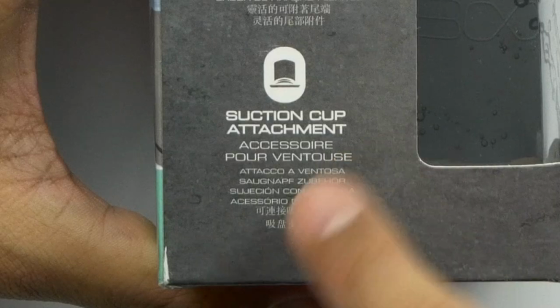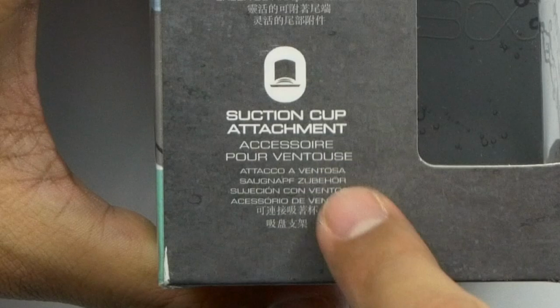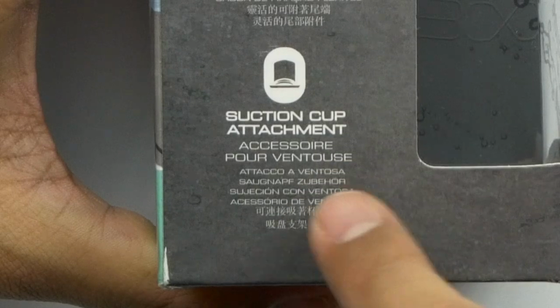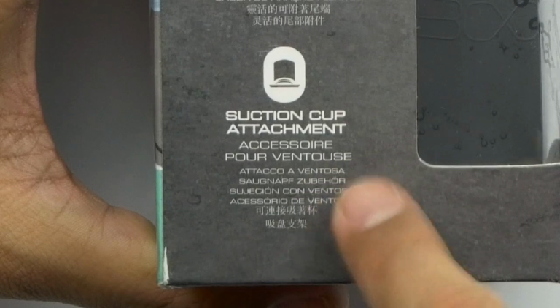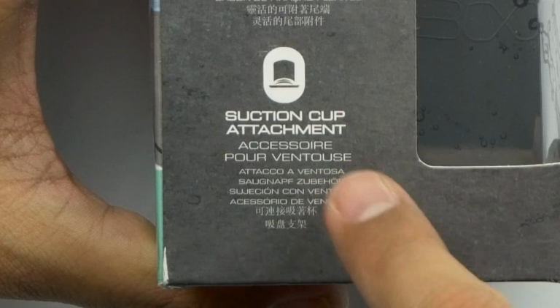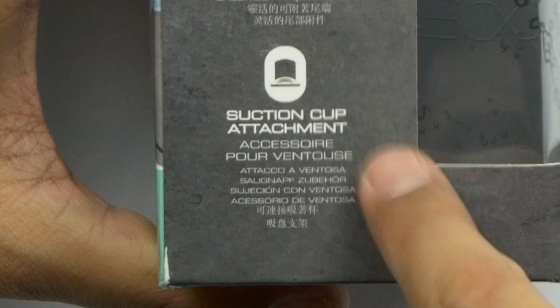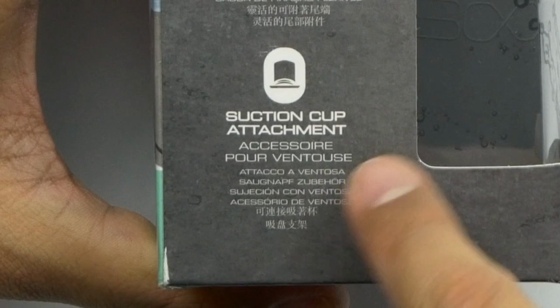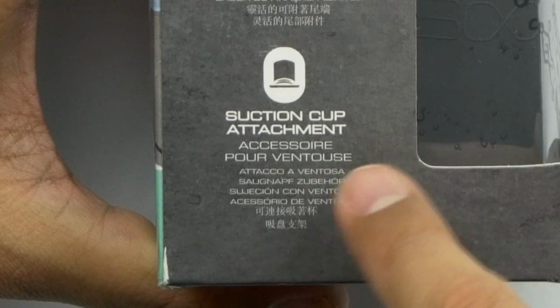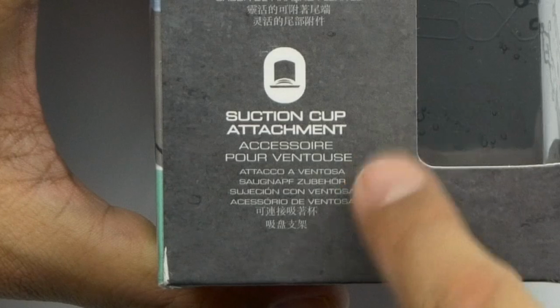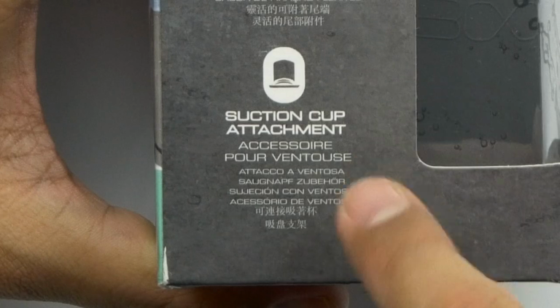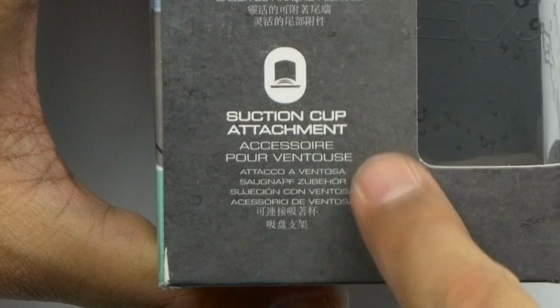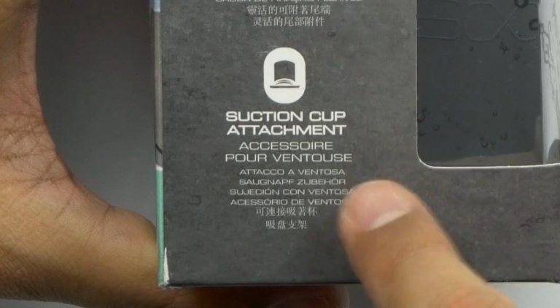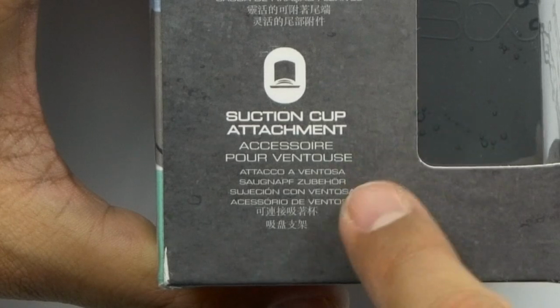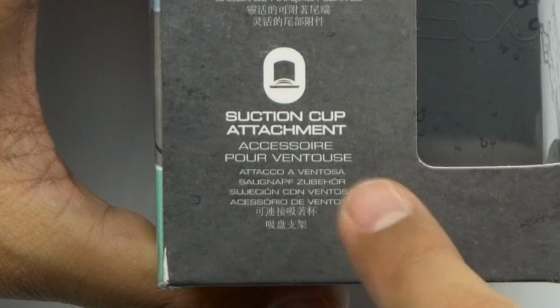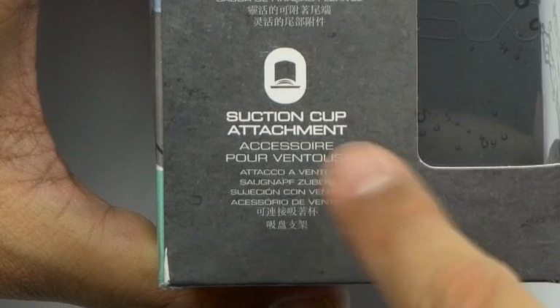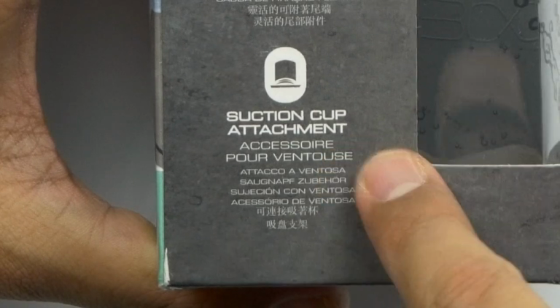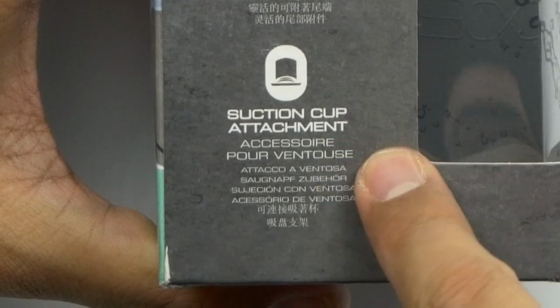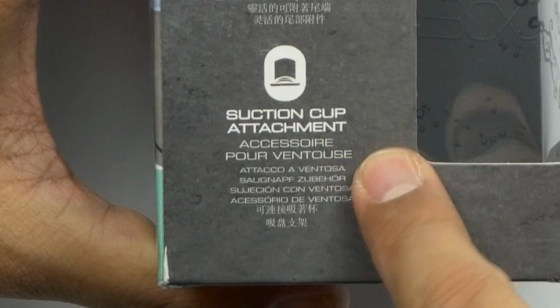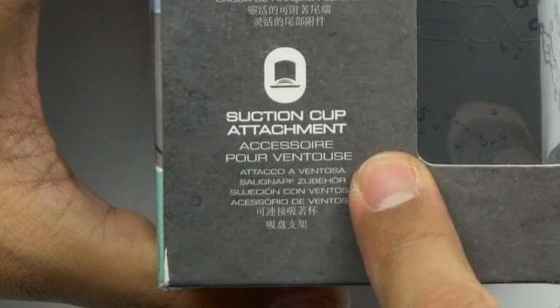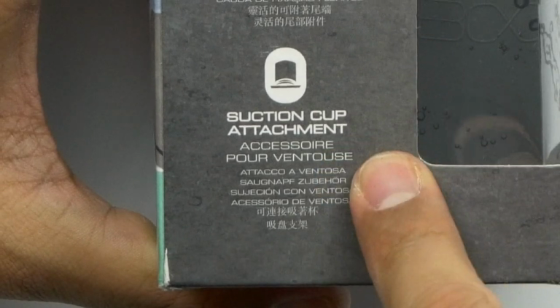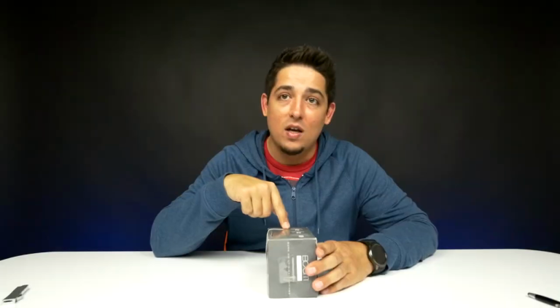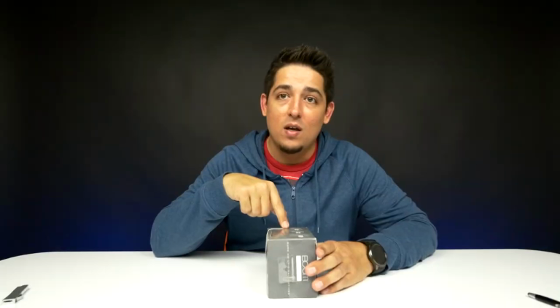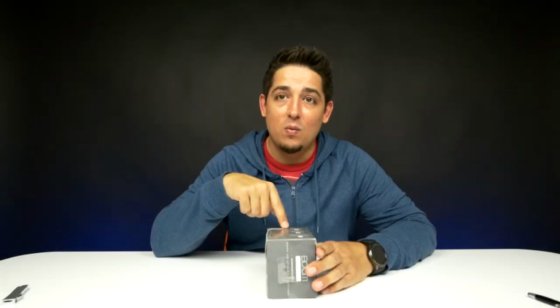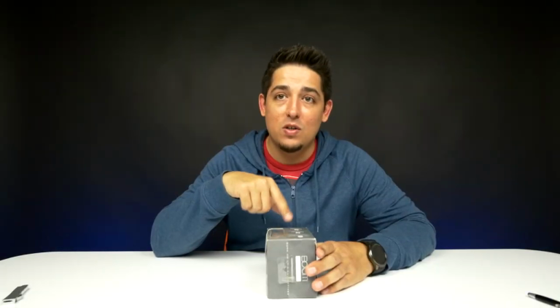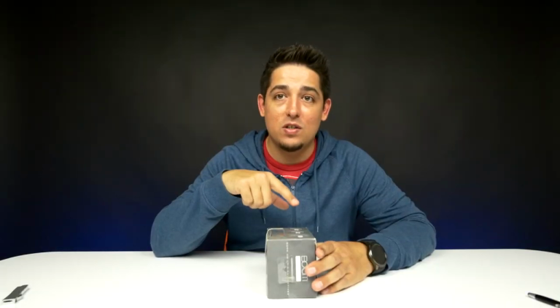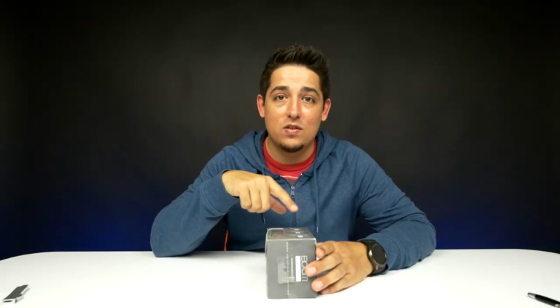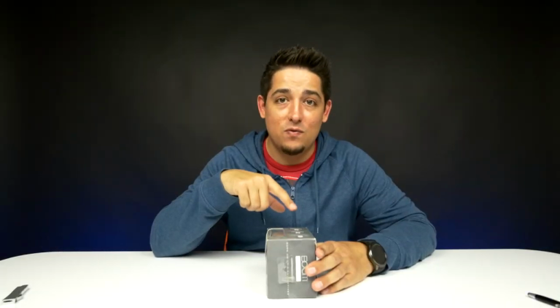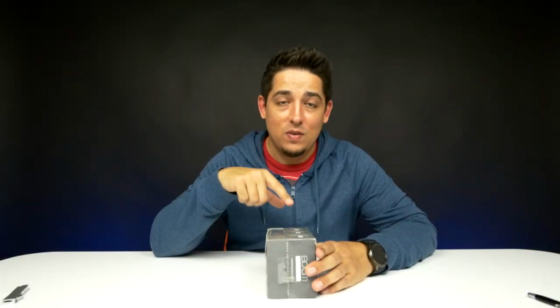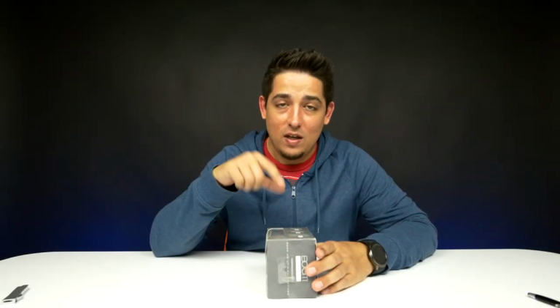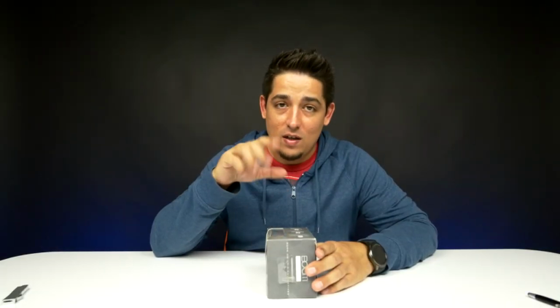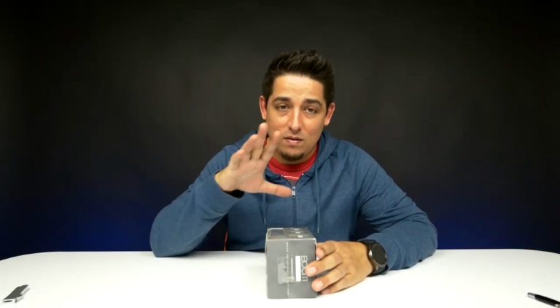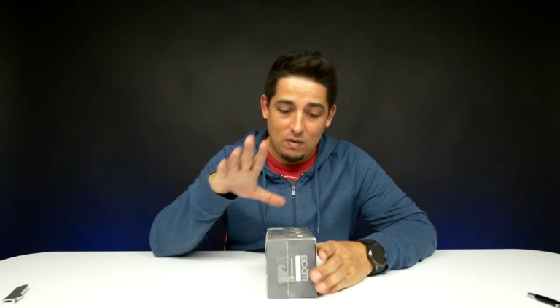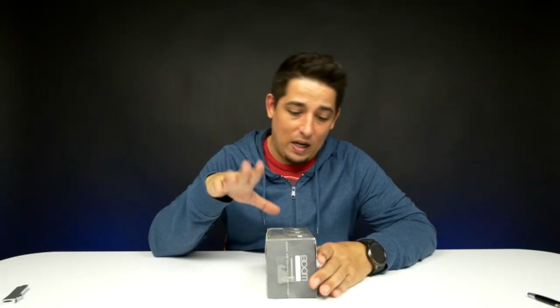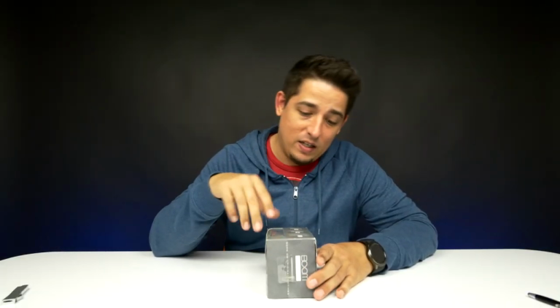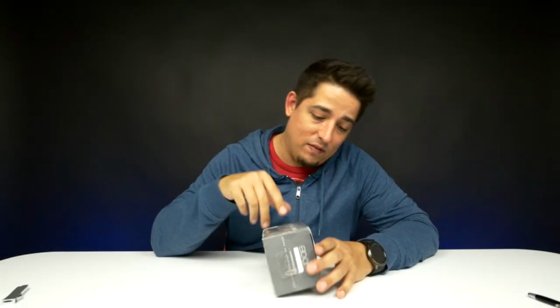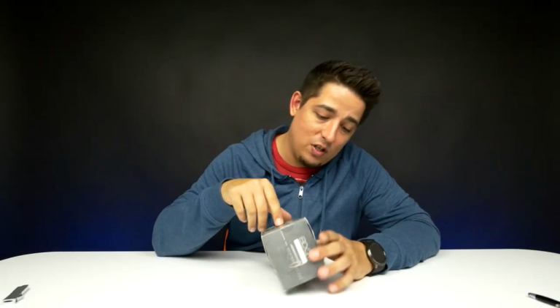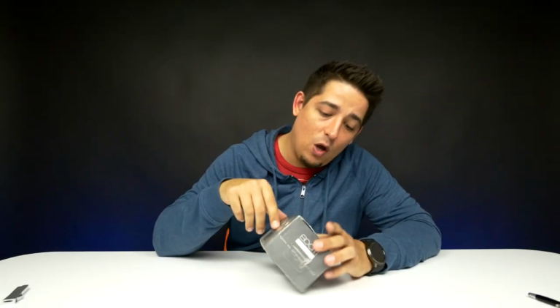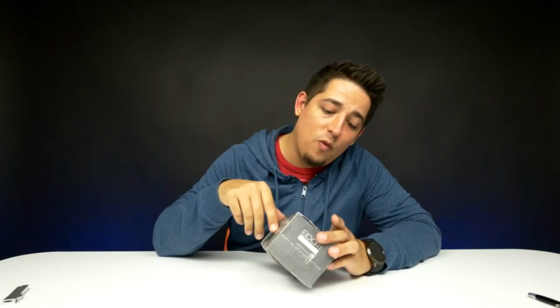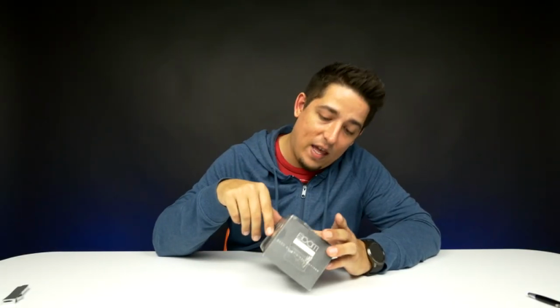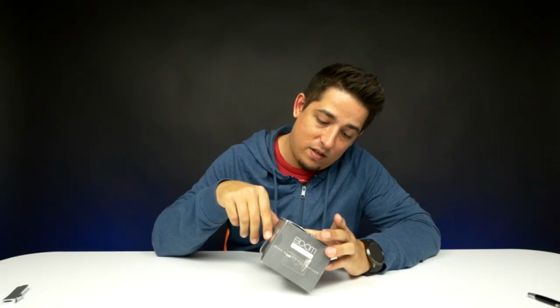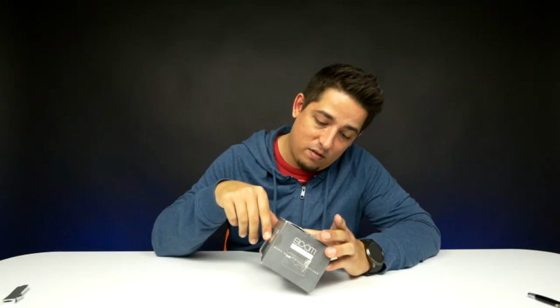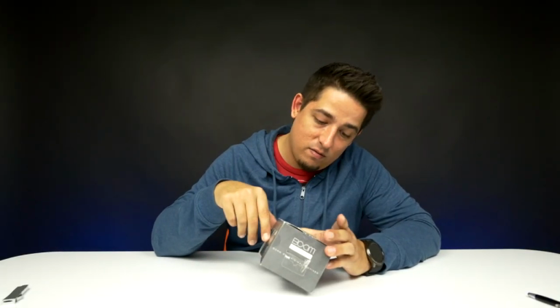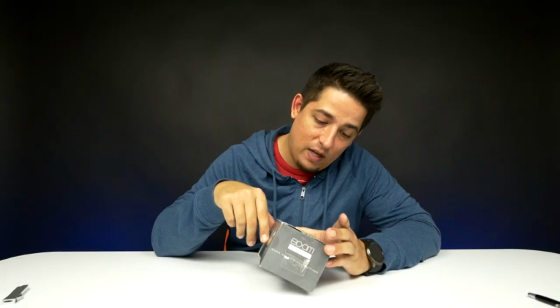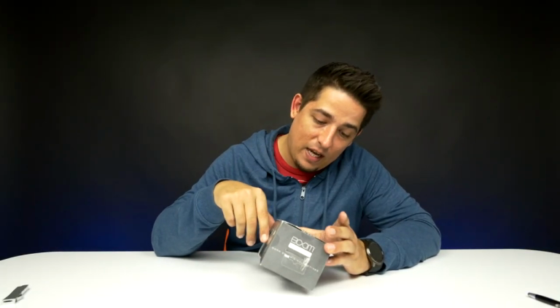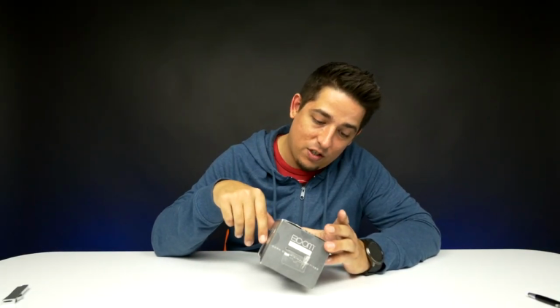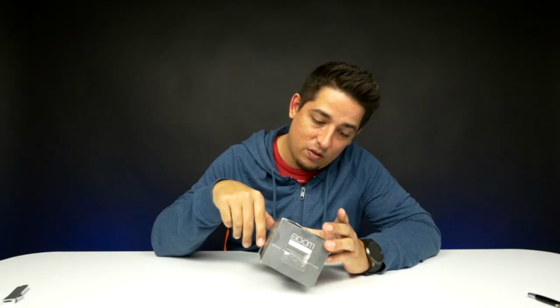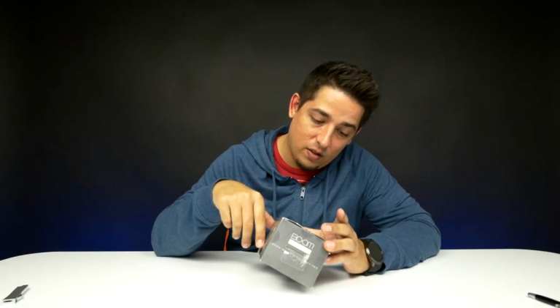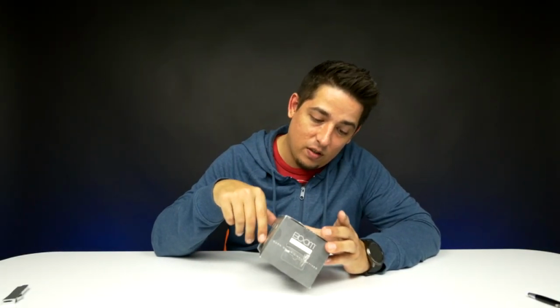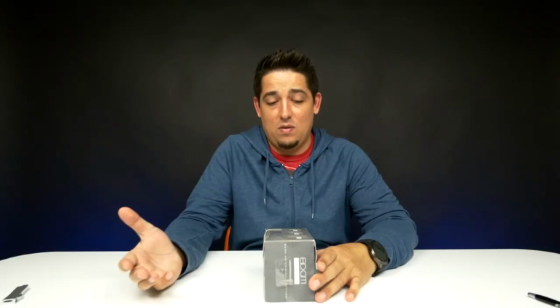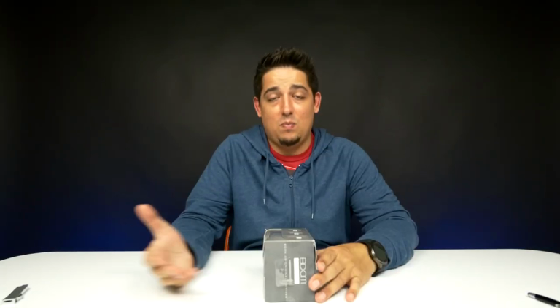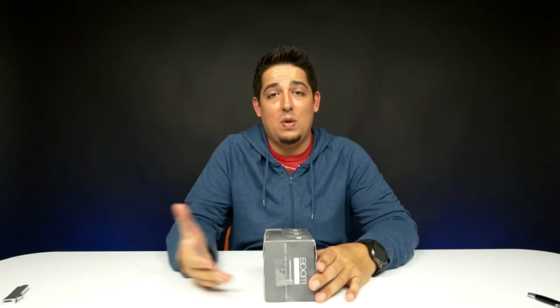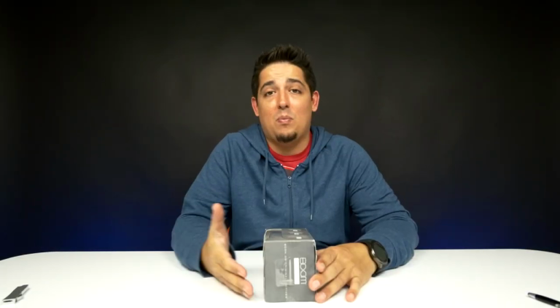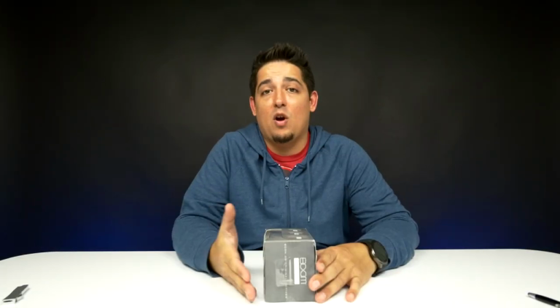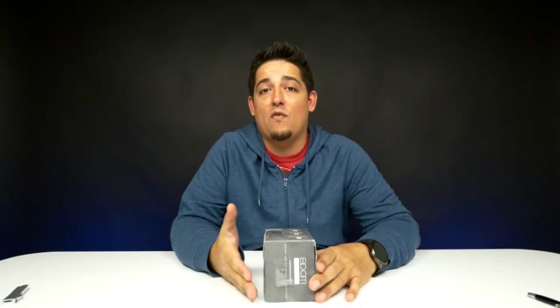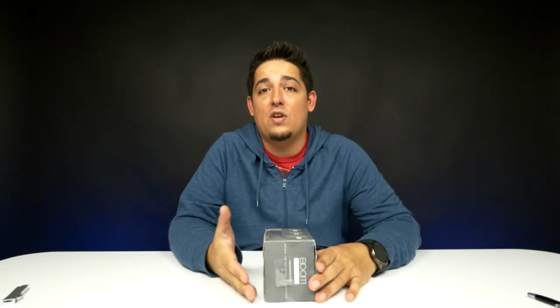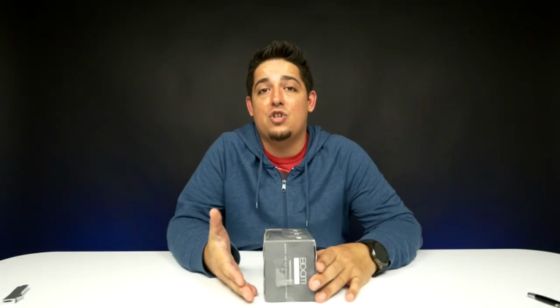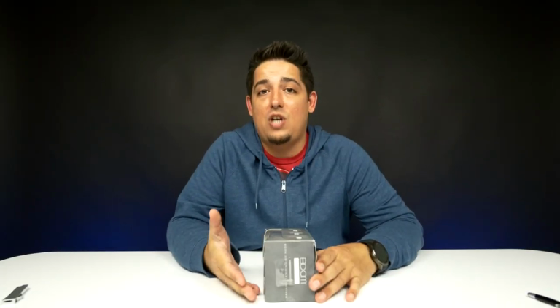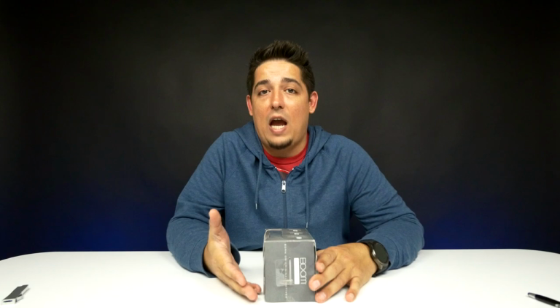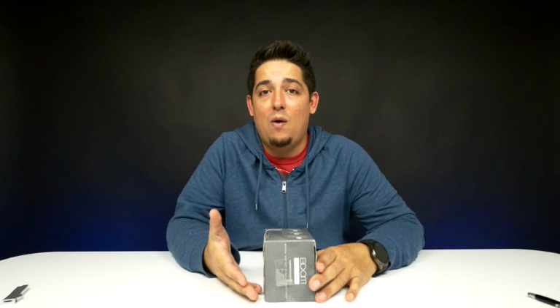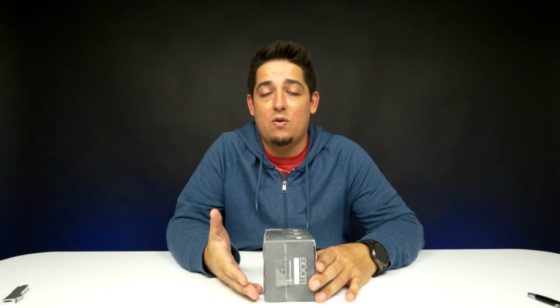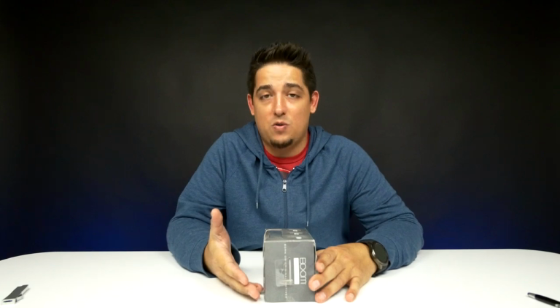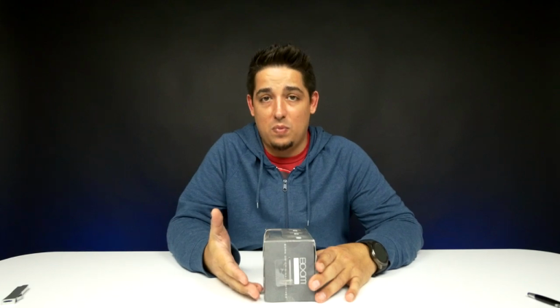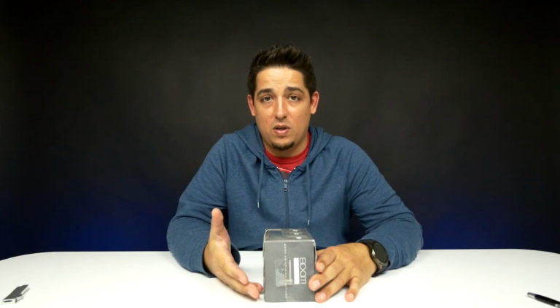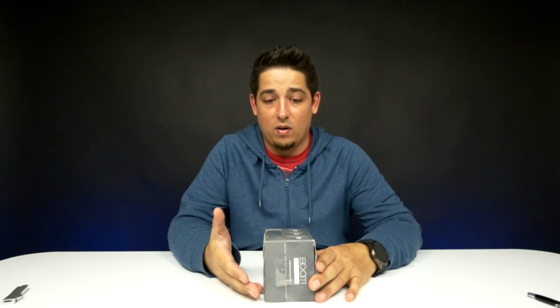It actually has a suction cup attachment — I didn't even know that. It'd be a perfect shower speaker.